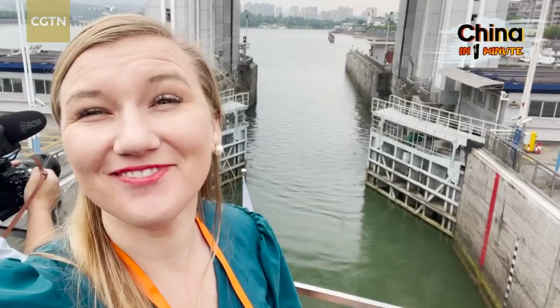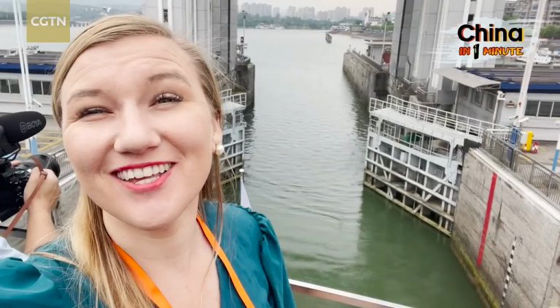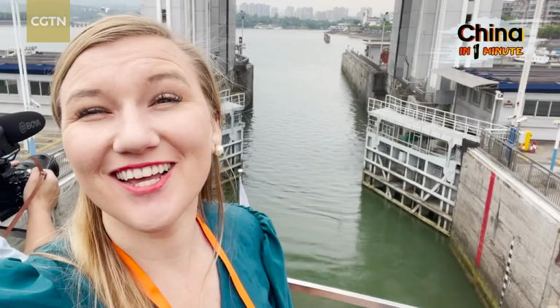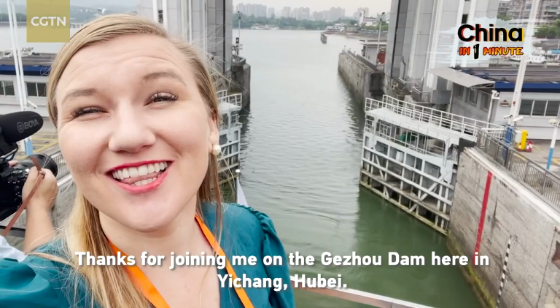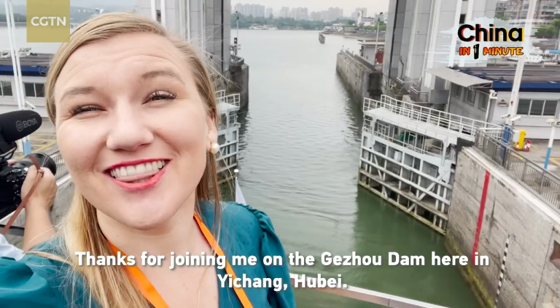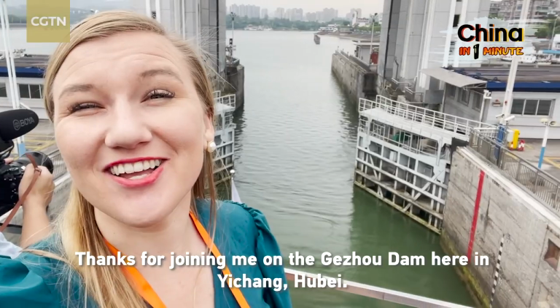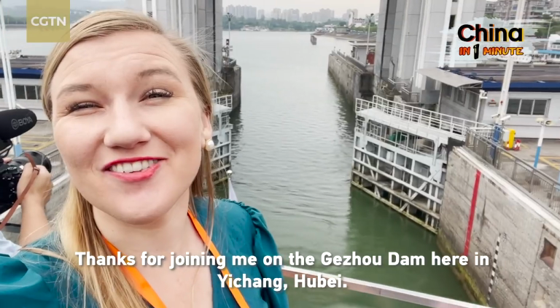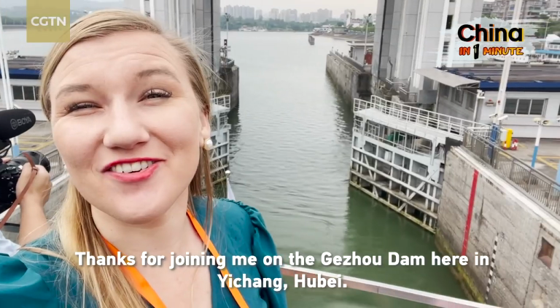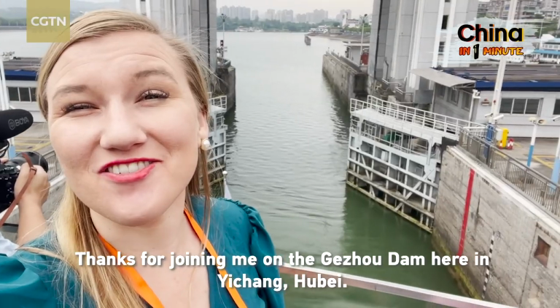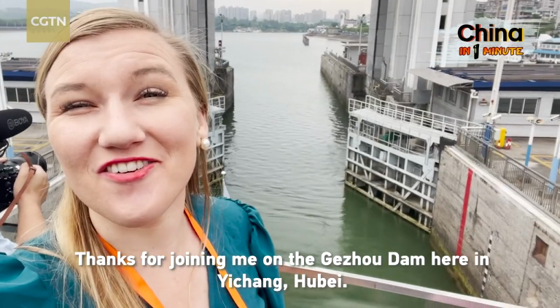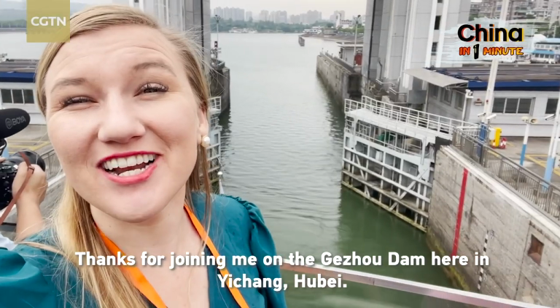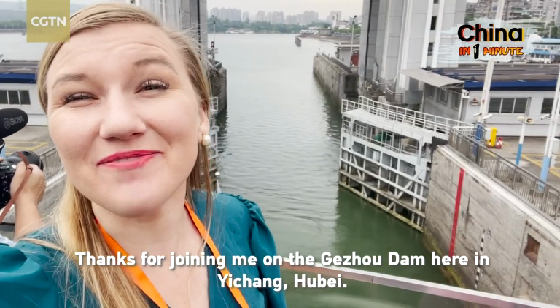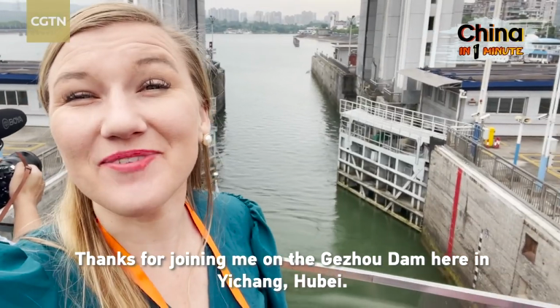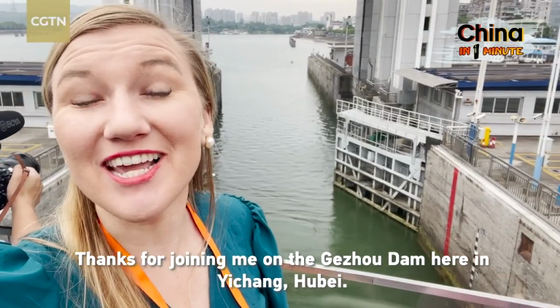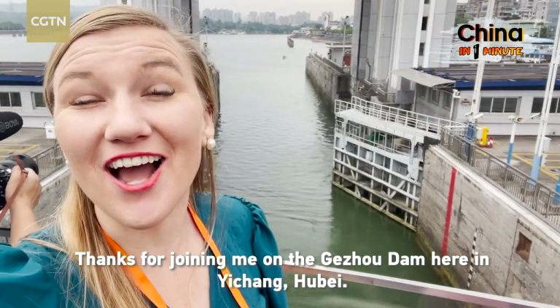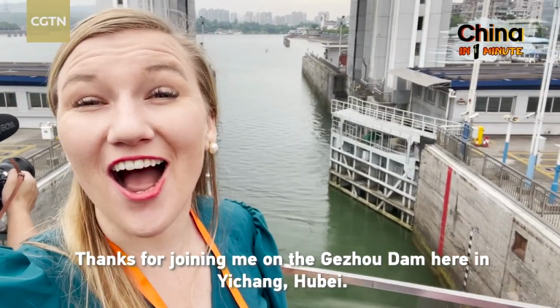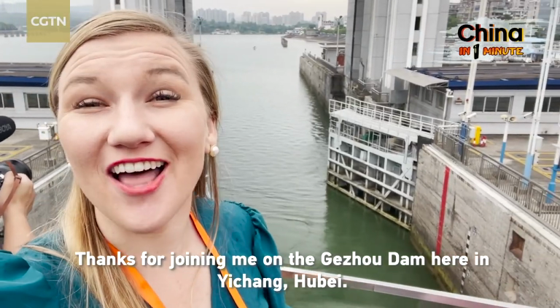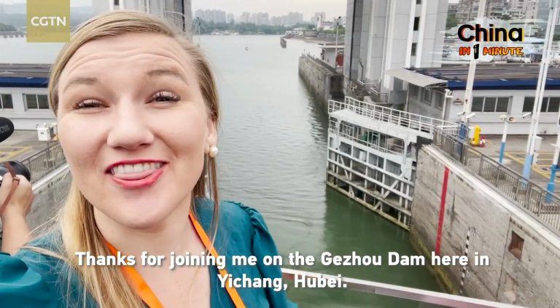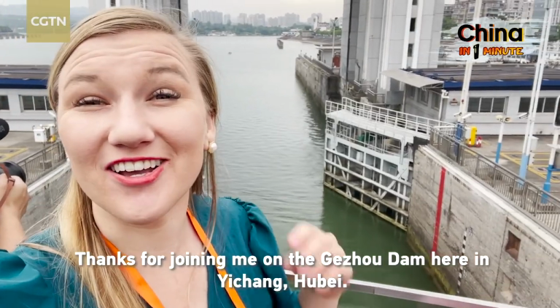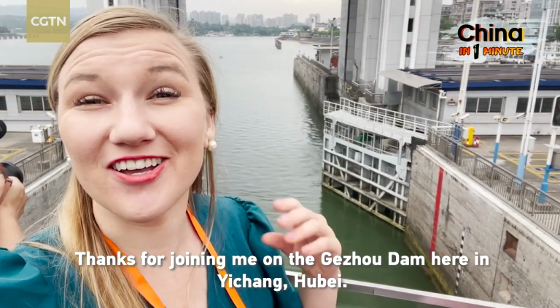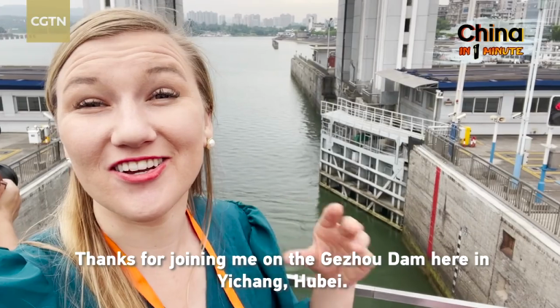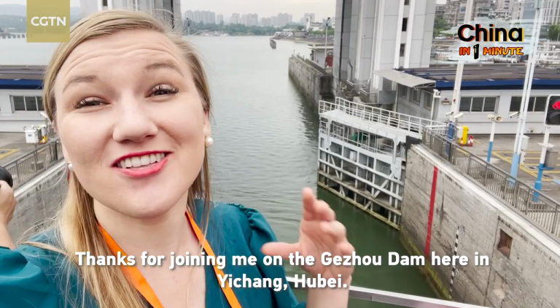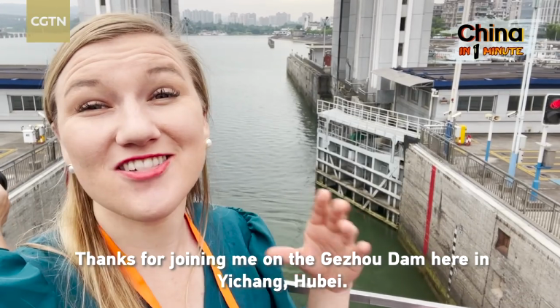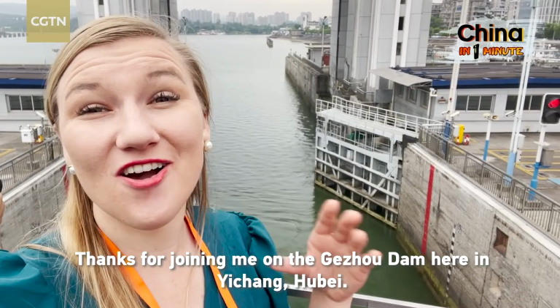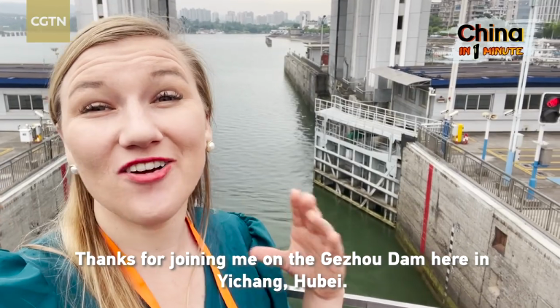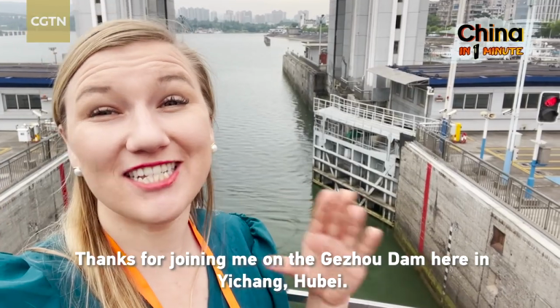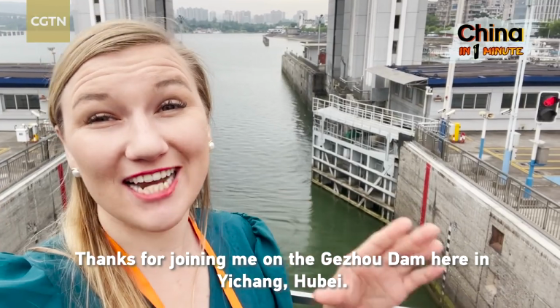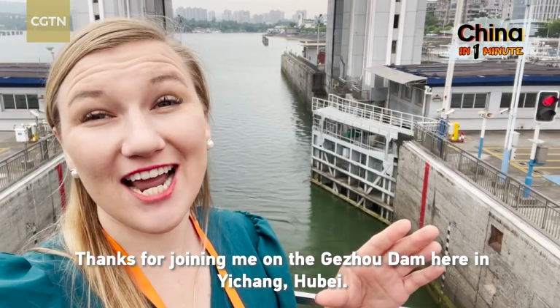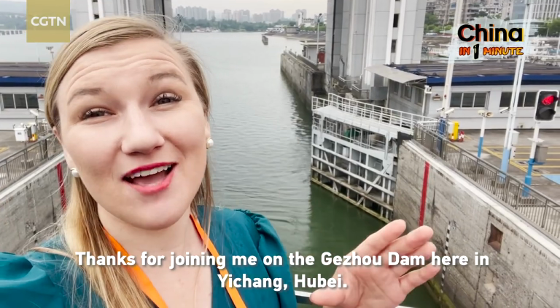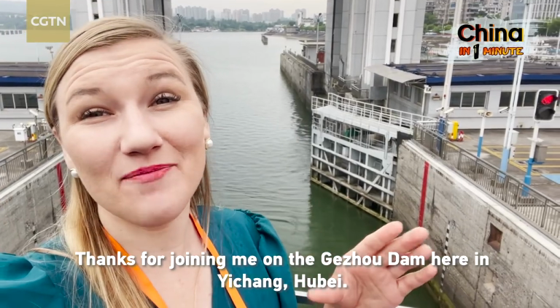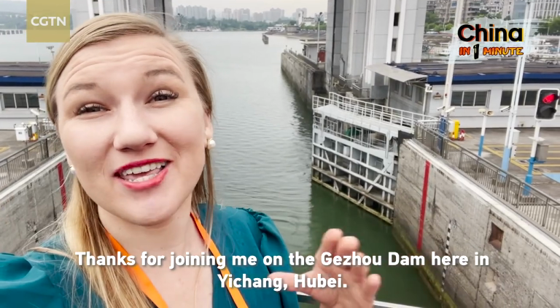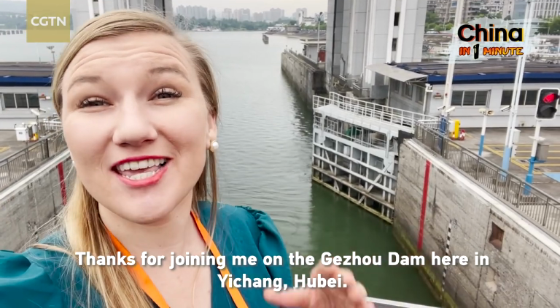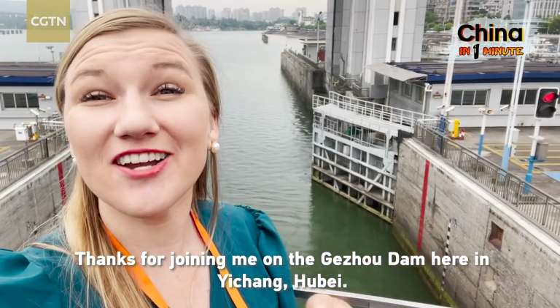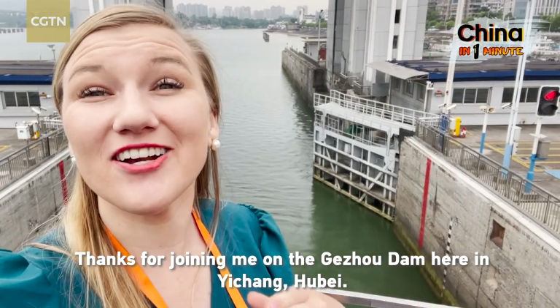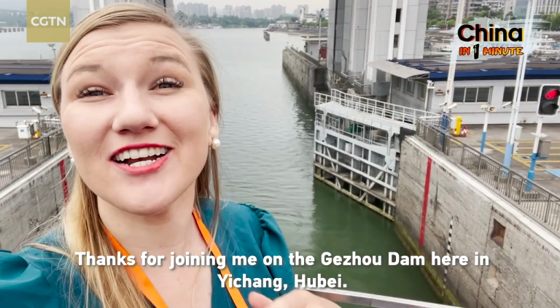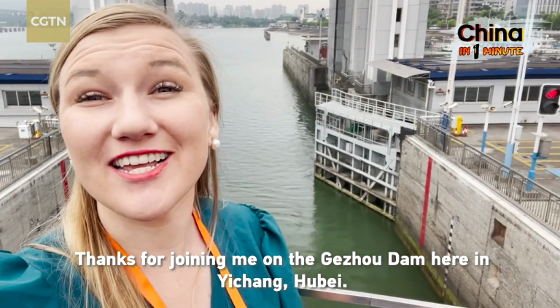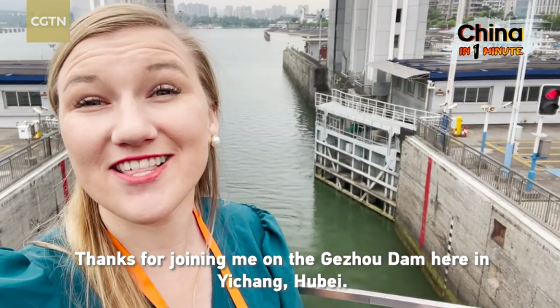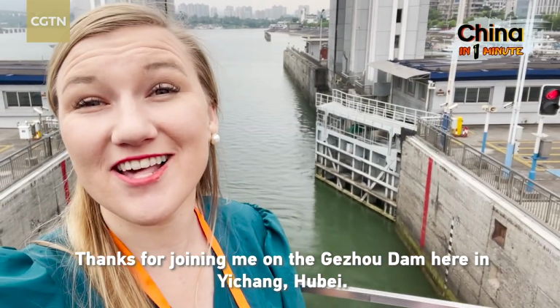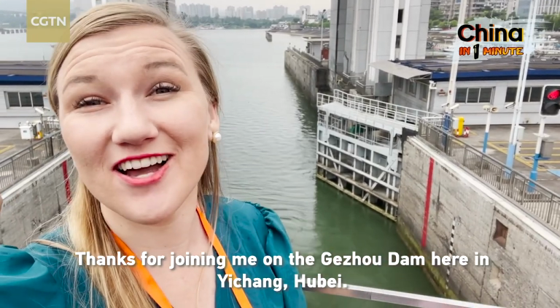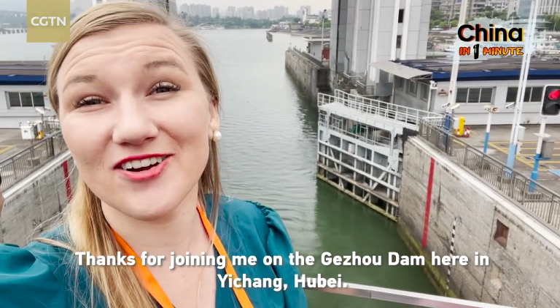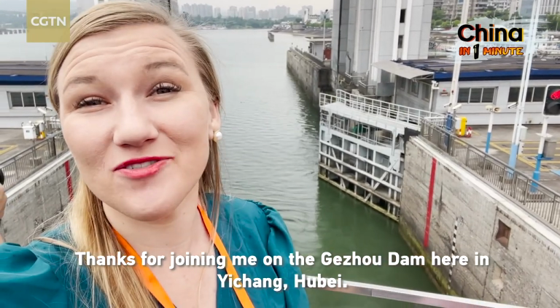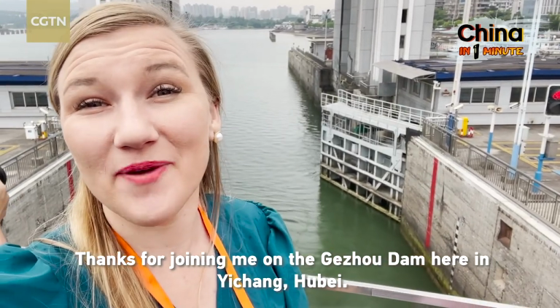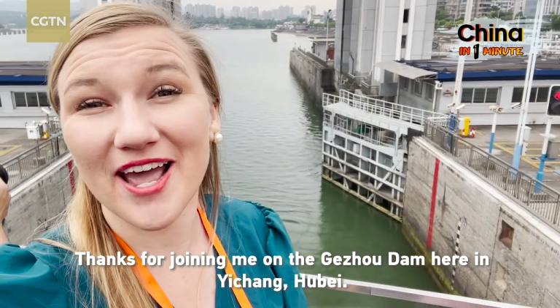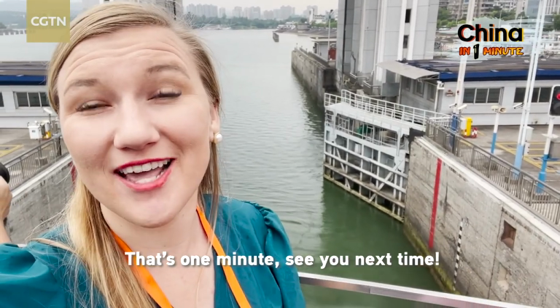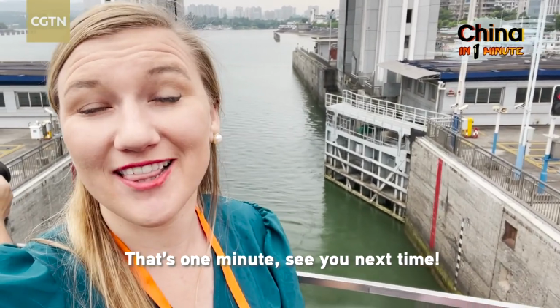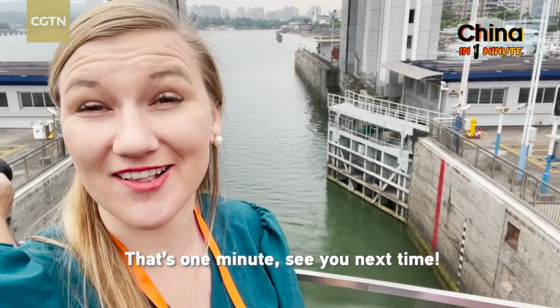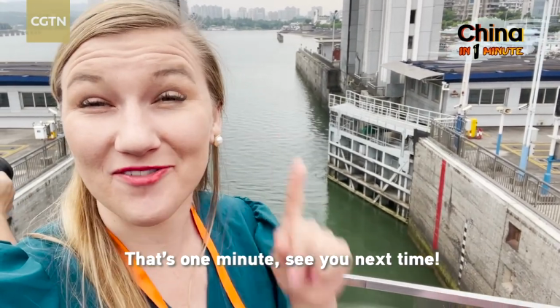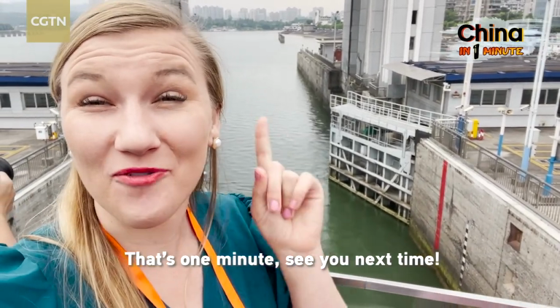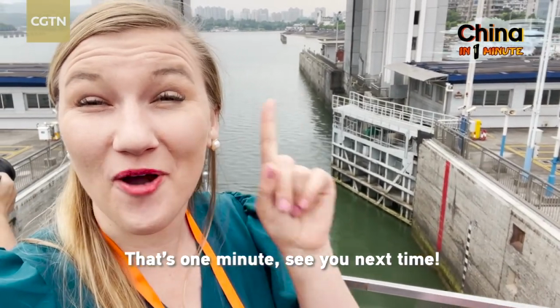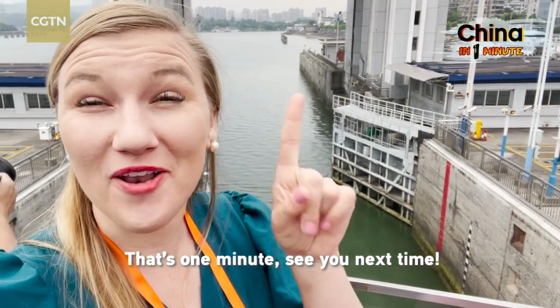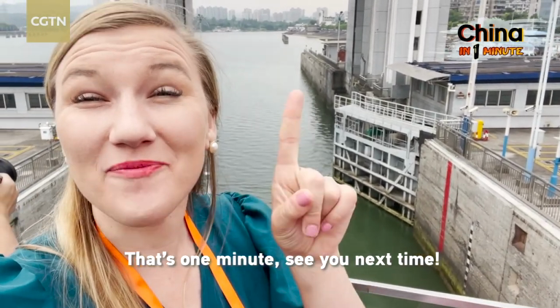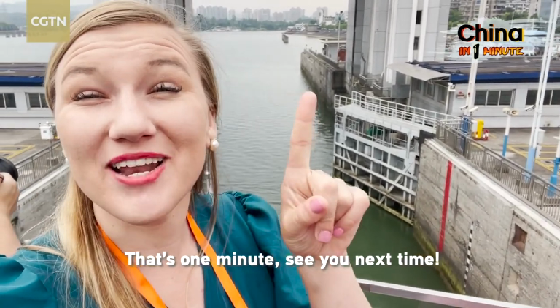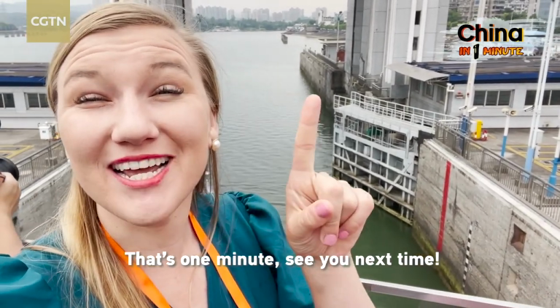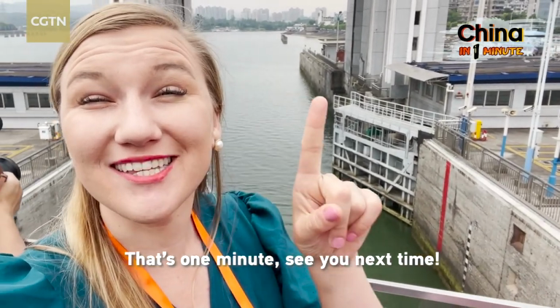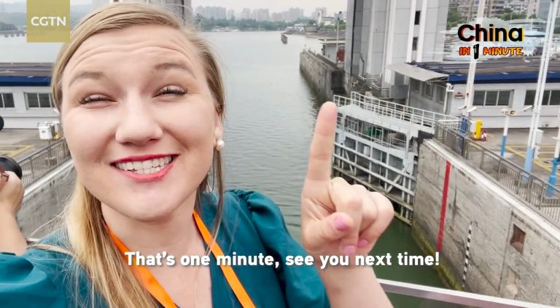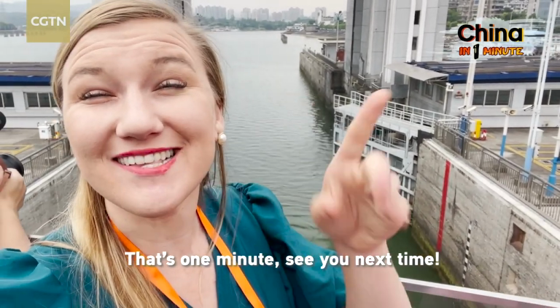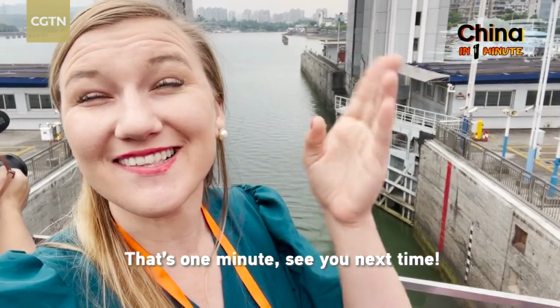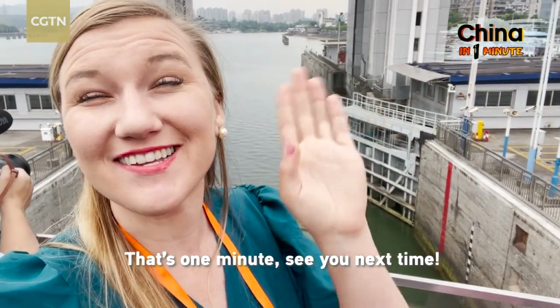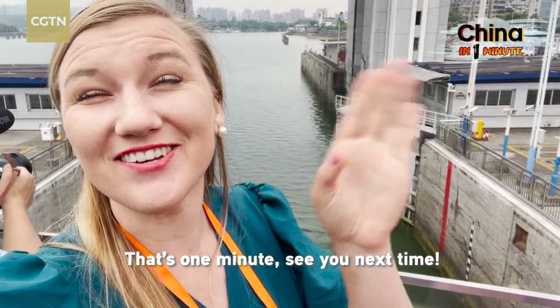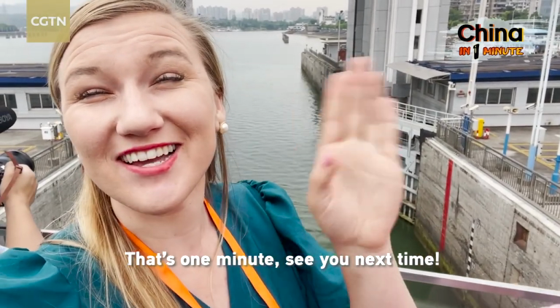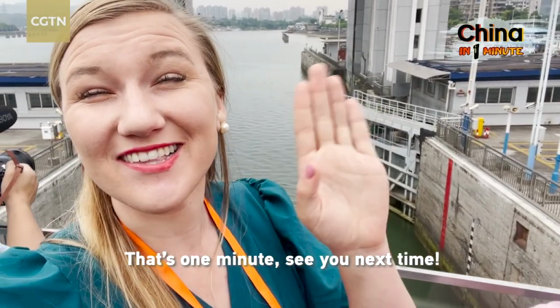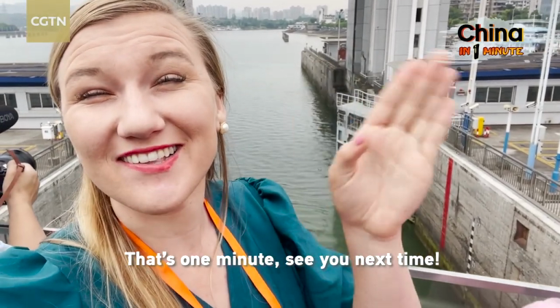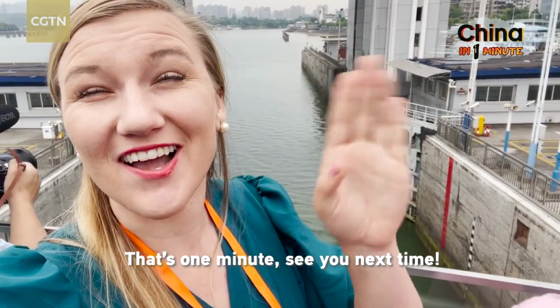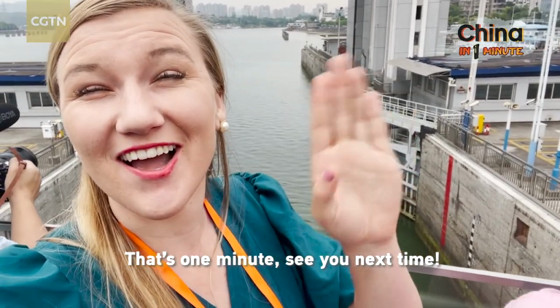Thanks for joining me on the Gujo Dam here in Ichang, Hubei. That's one minute. See you next time.